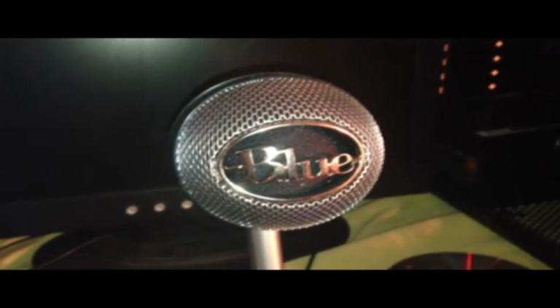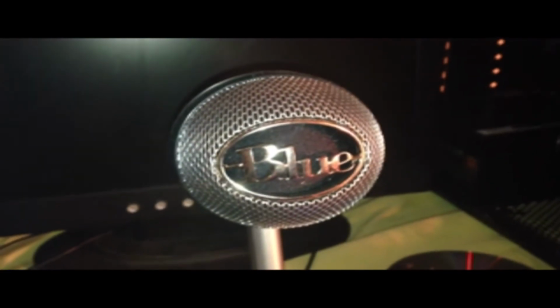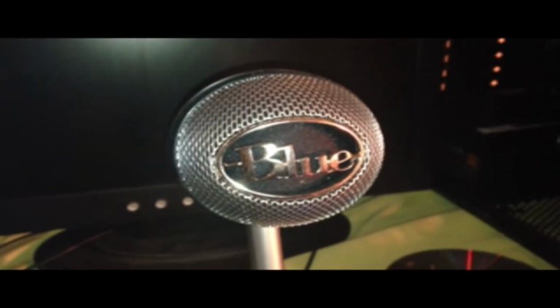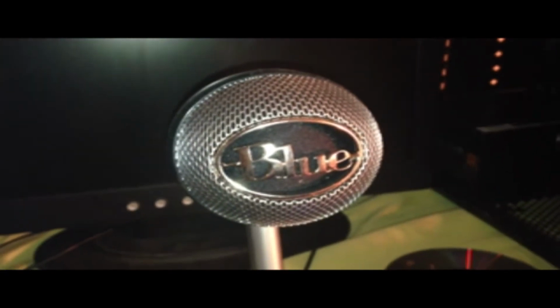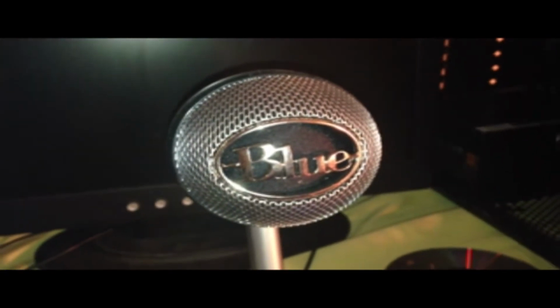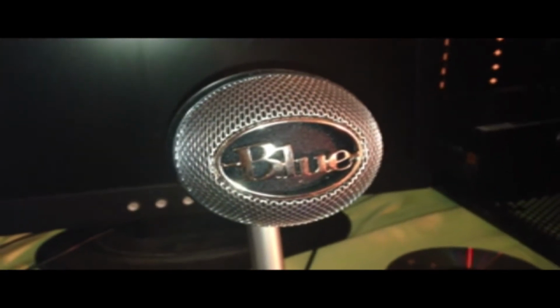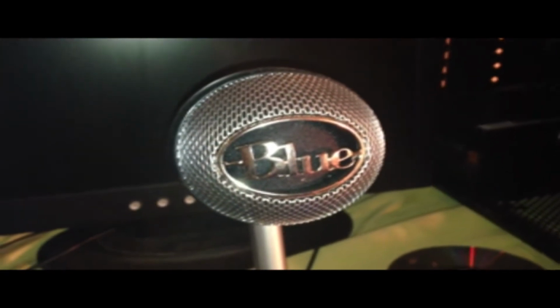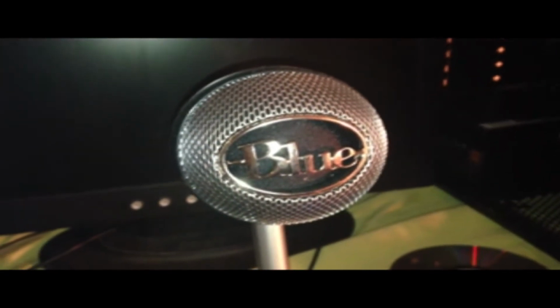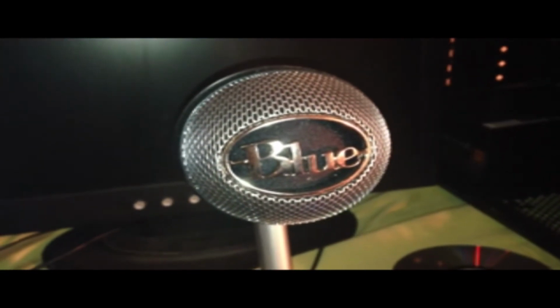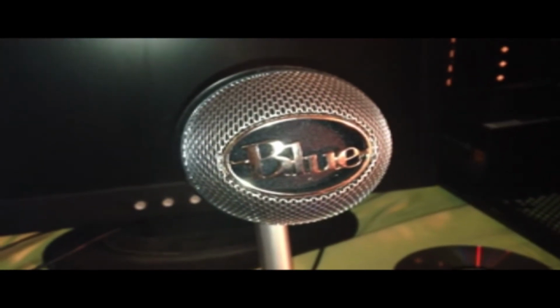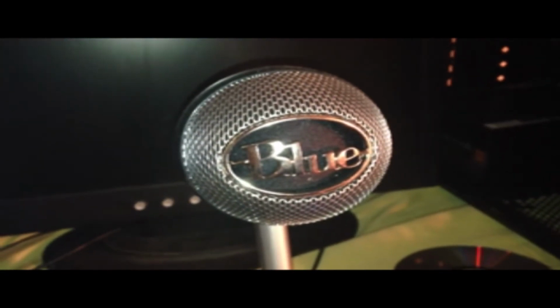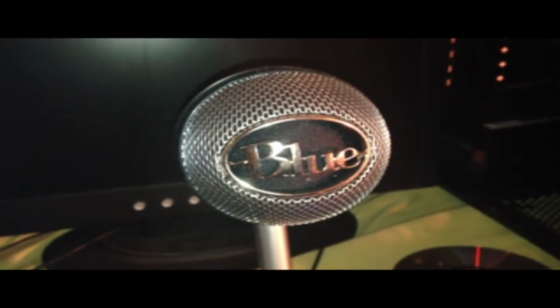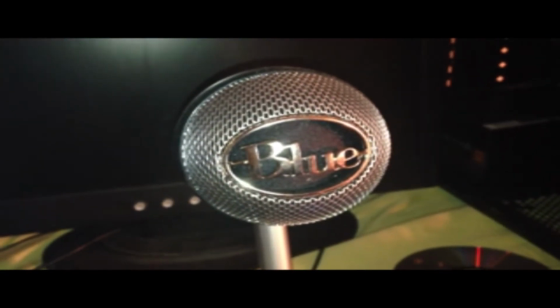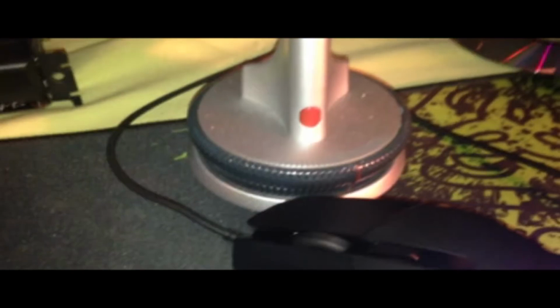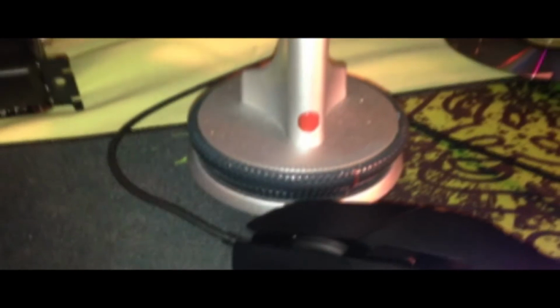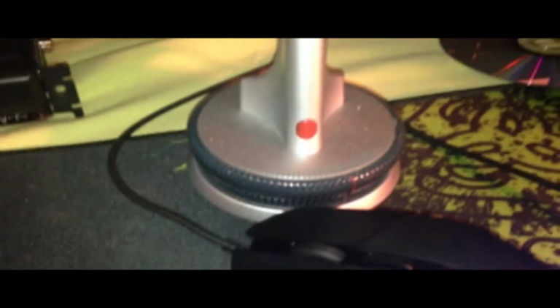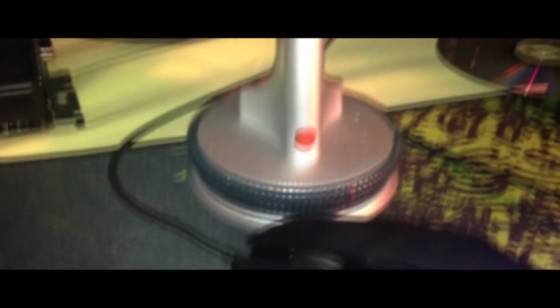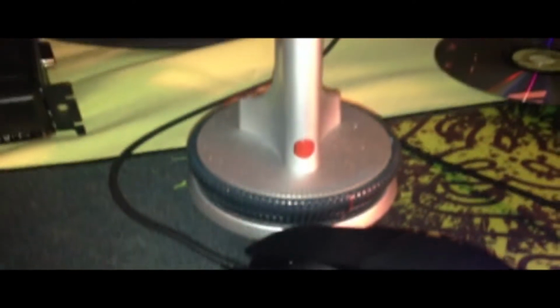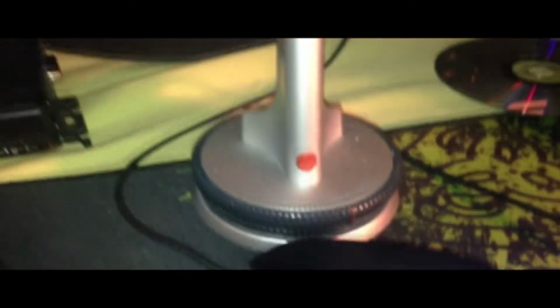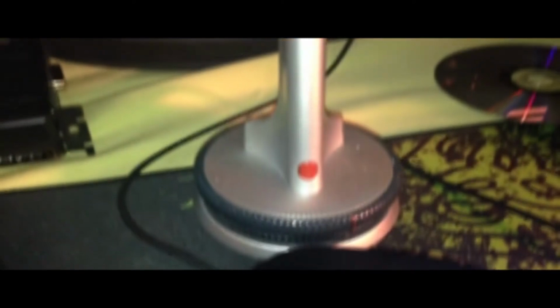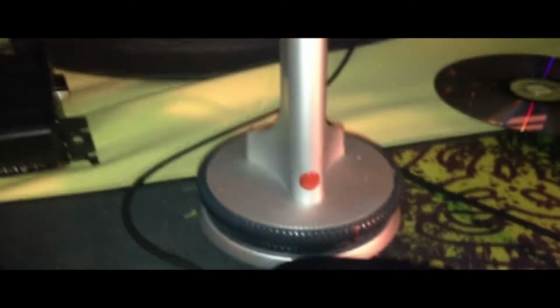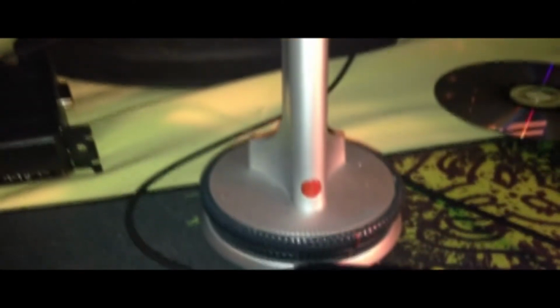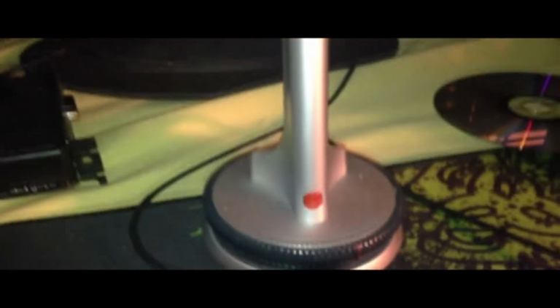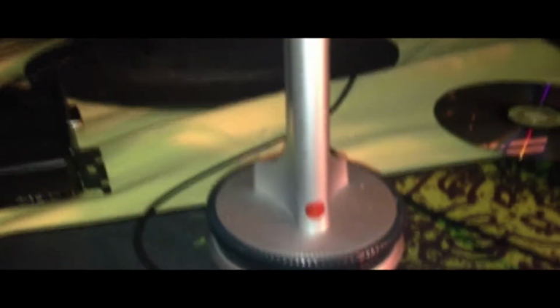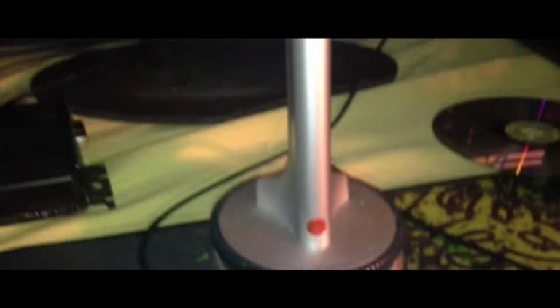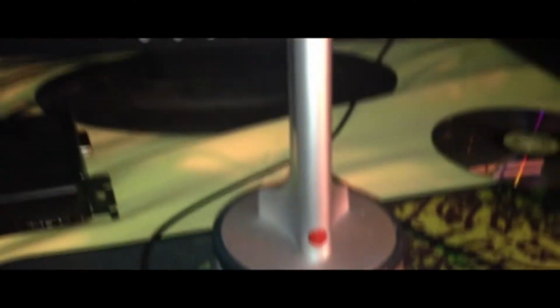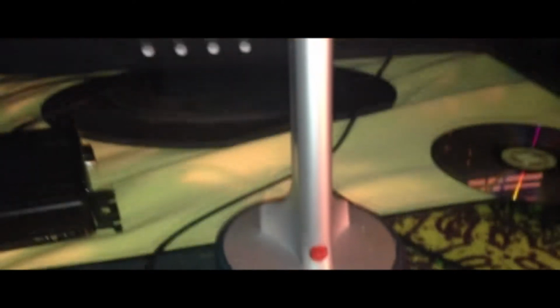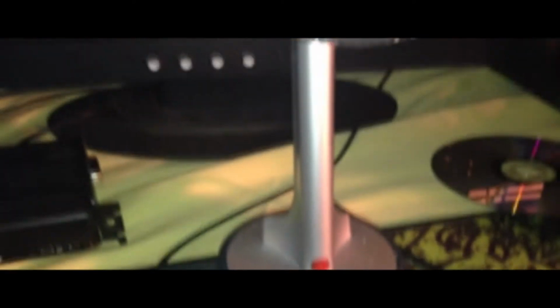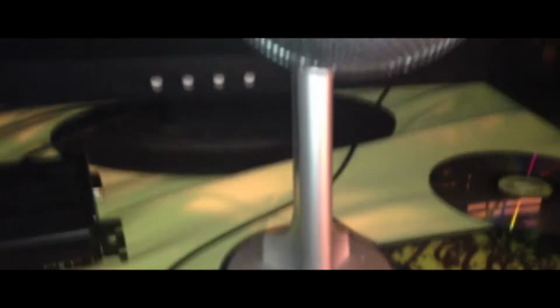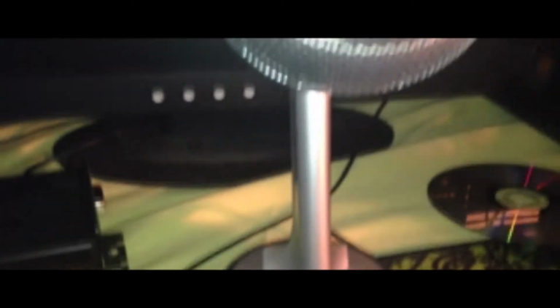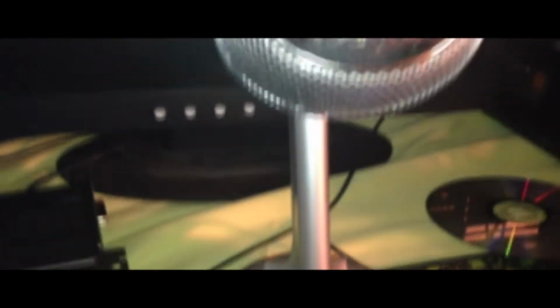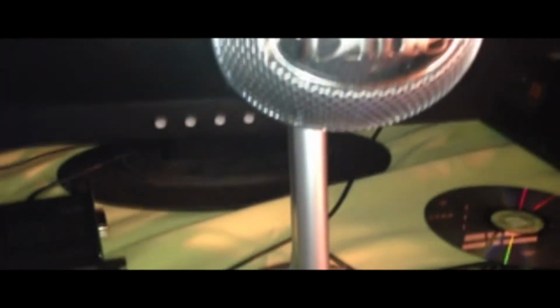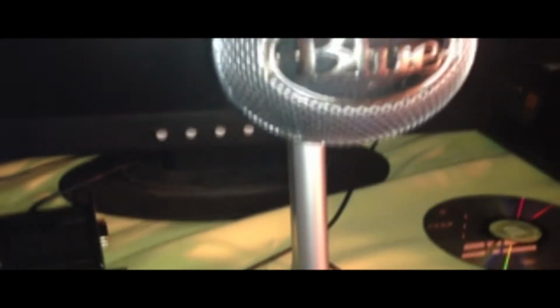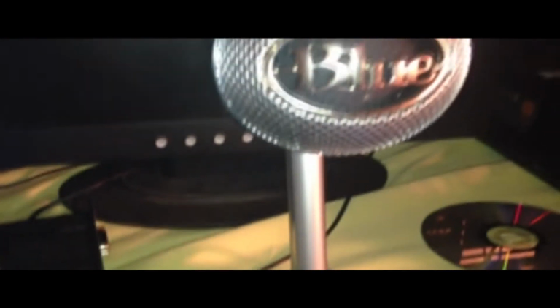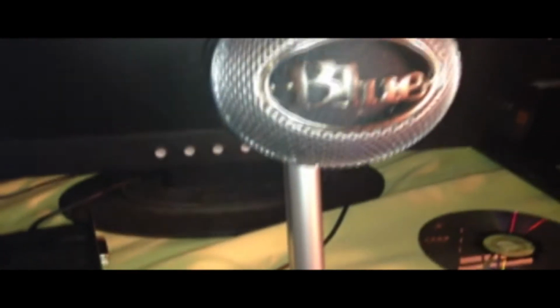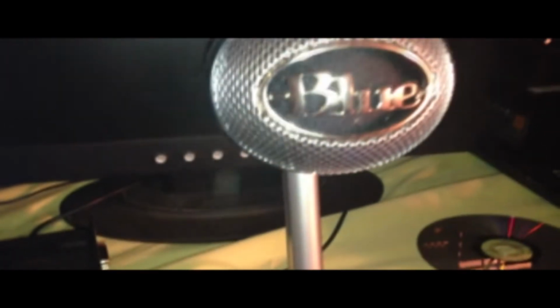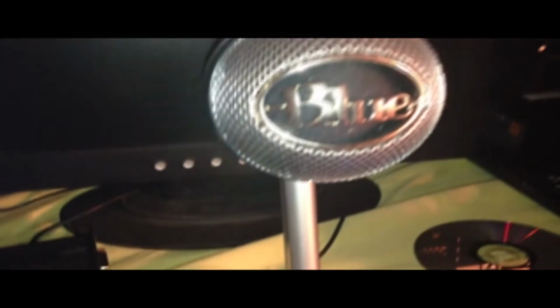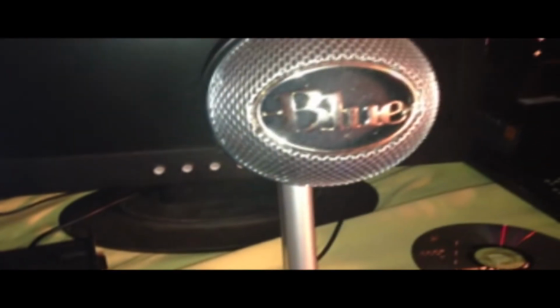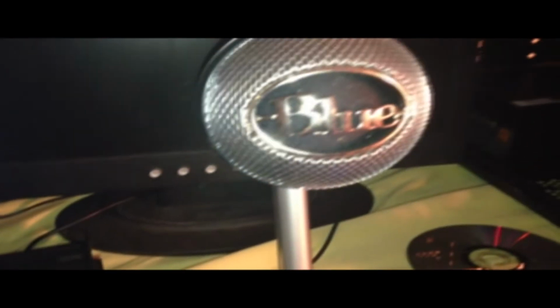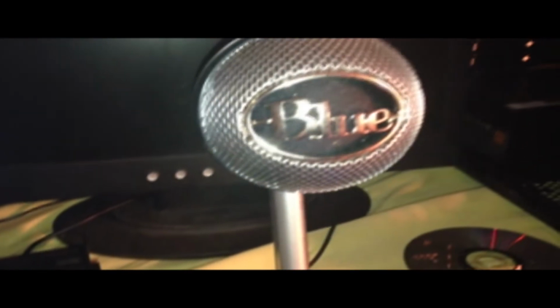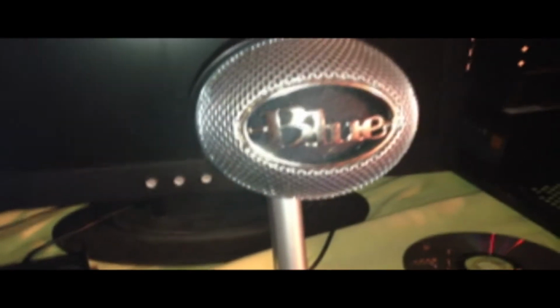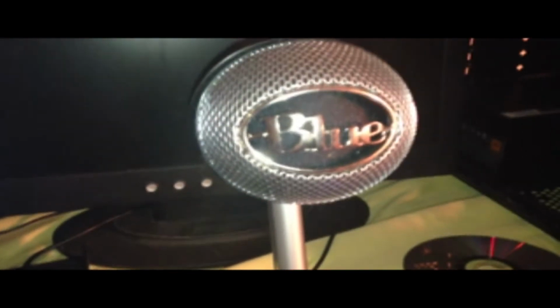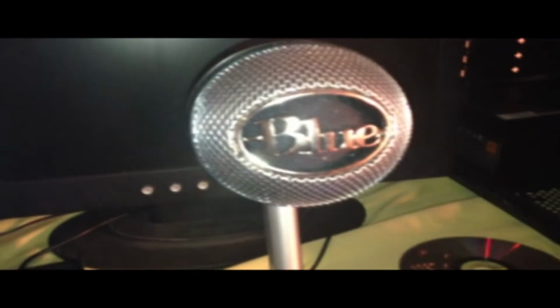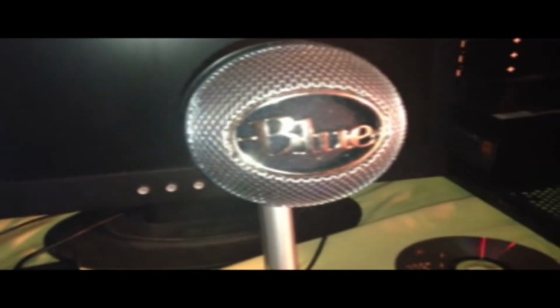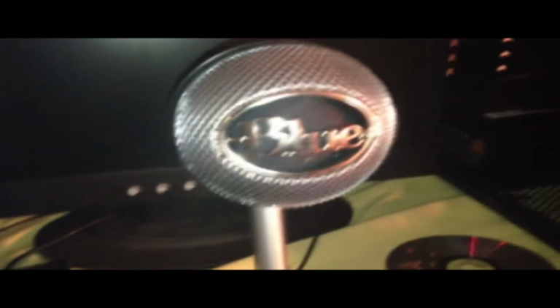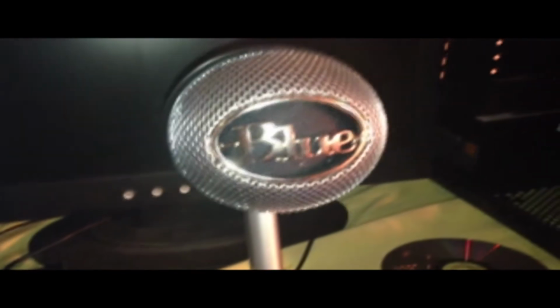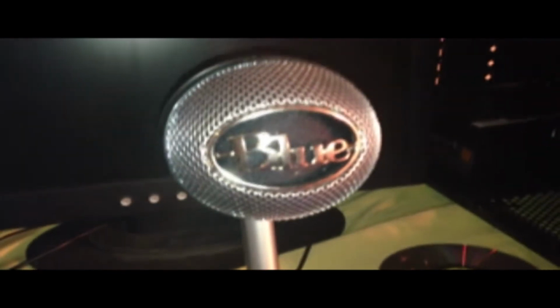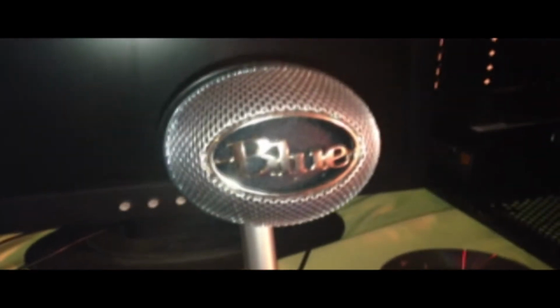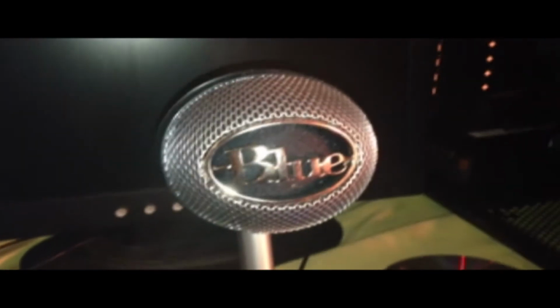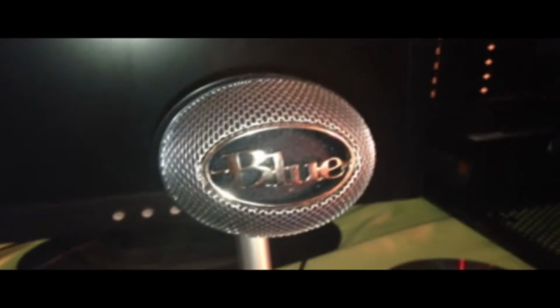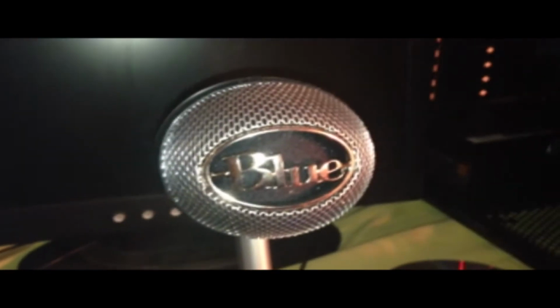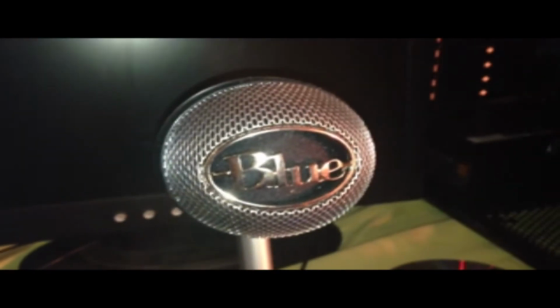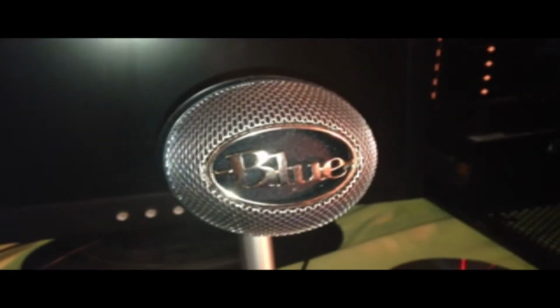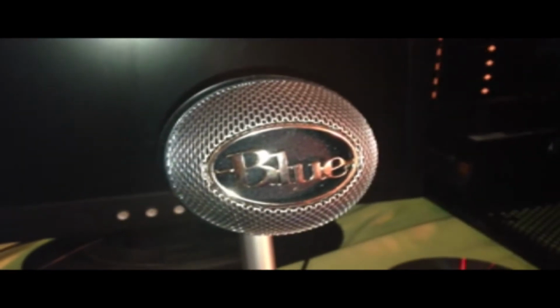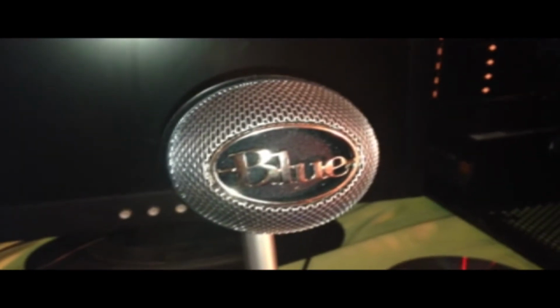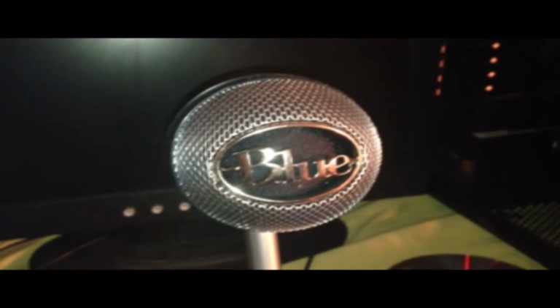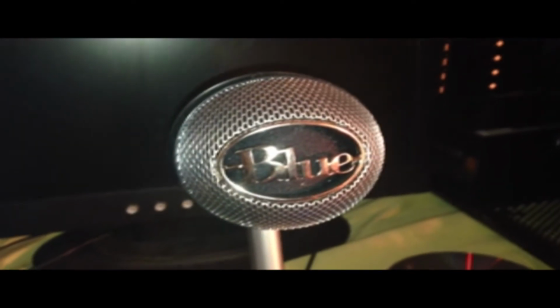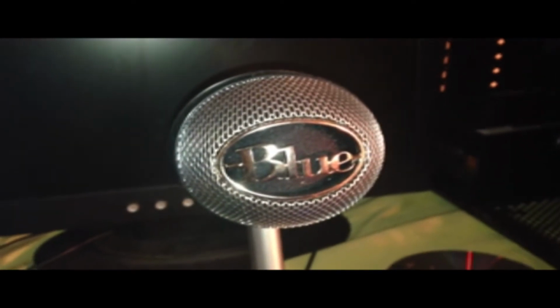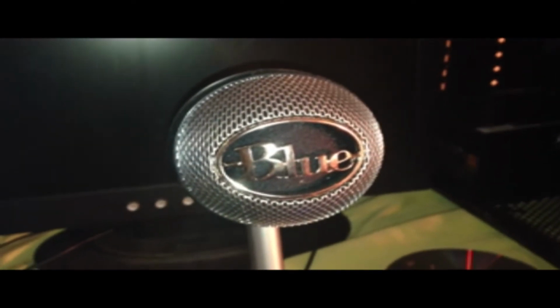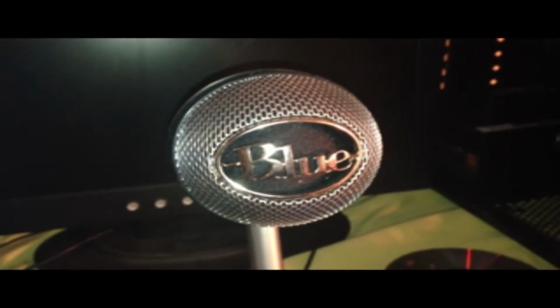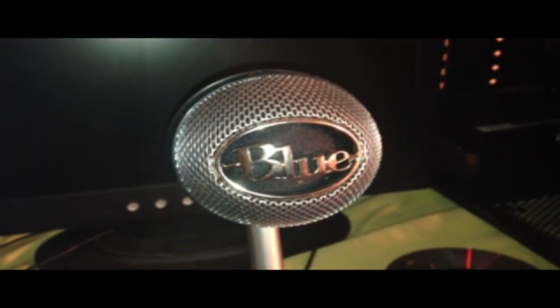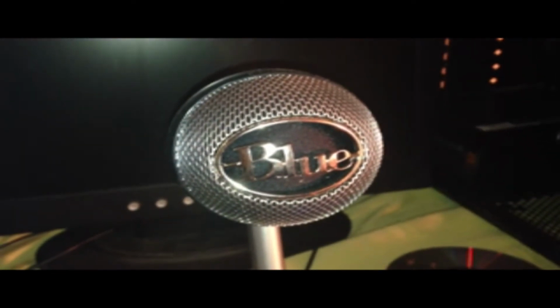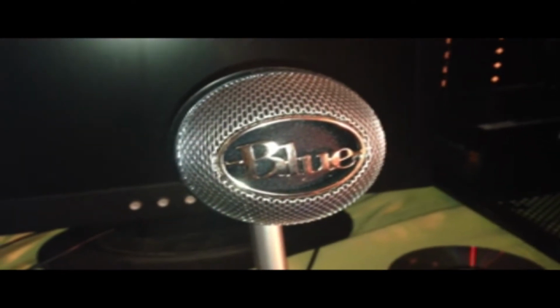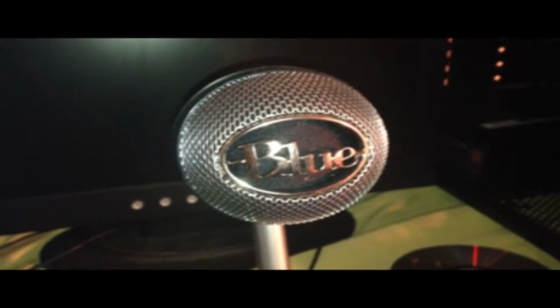Then we got our recording mic that I'm currently using right now, which is the Blue Nessie. It is a great recording mic — good for music and just overall great quality.